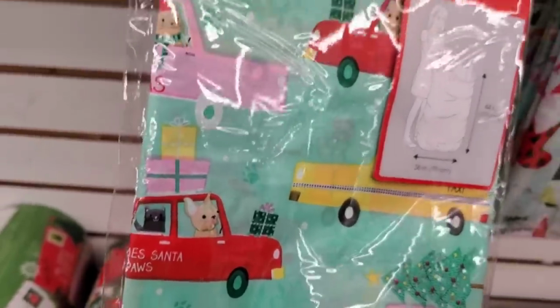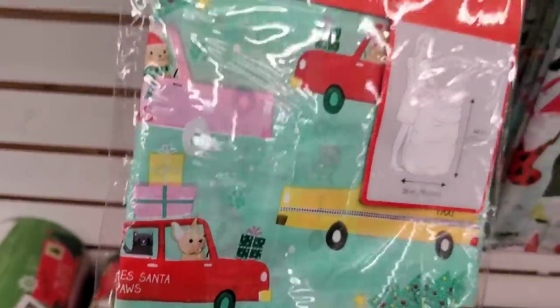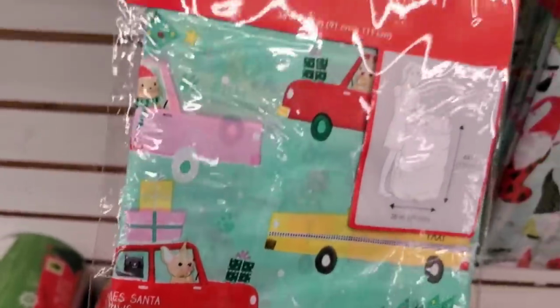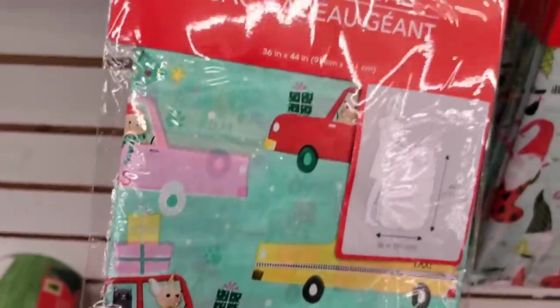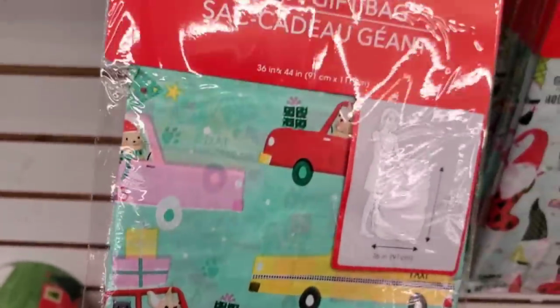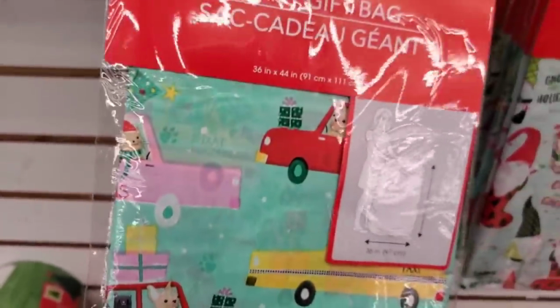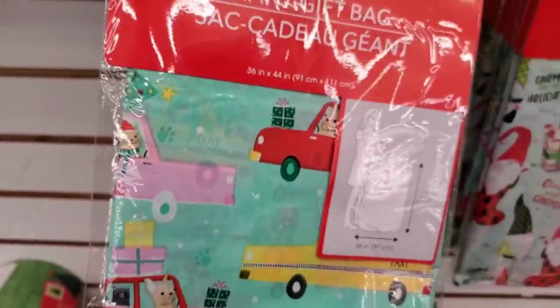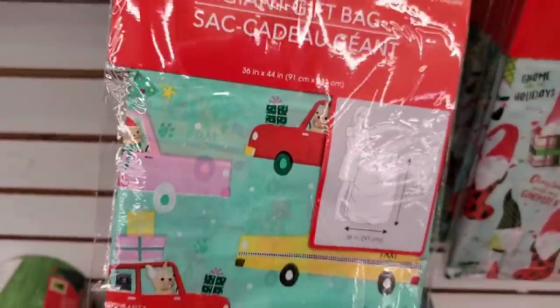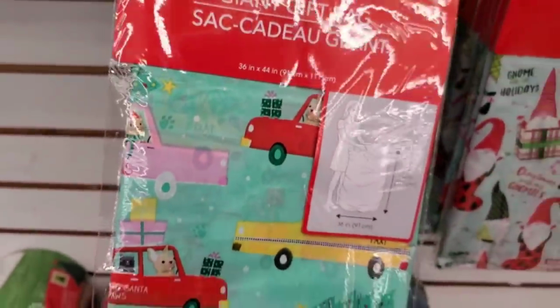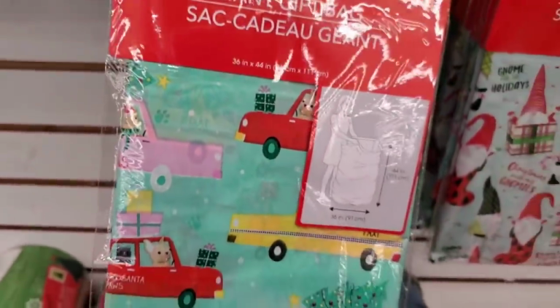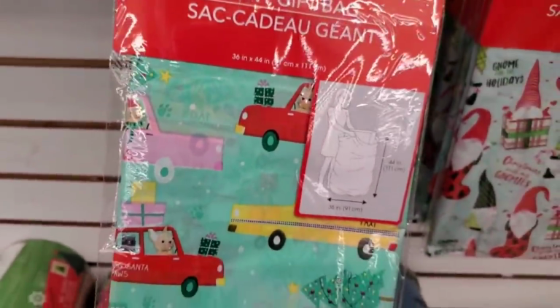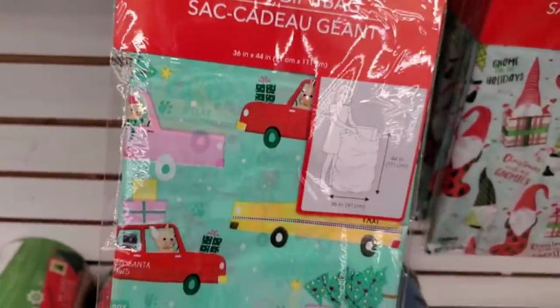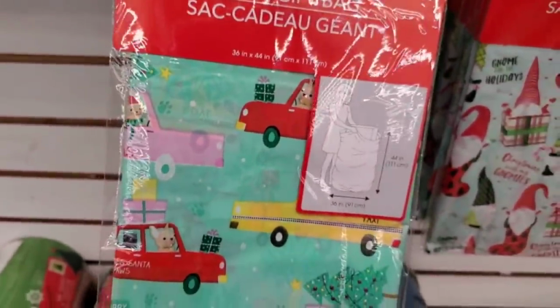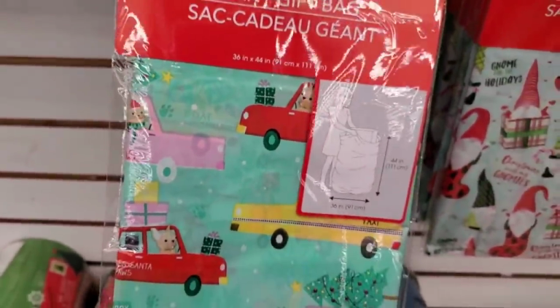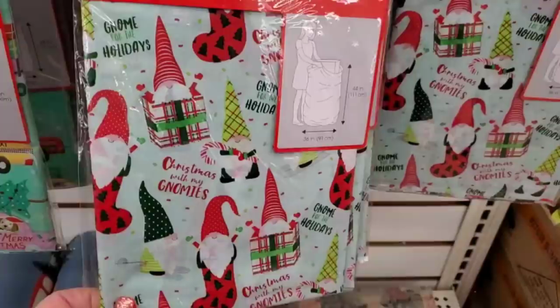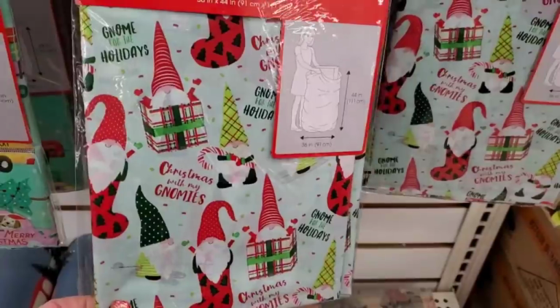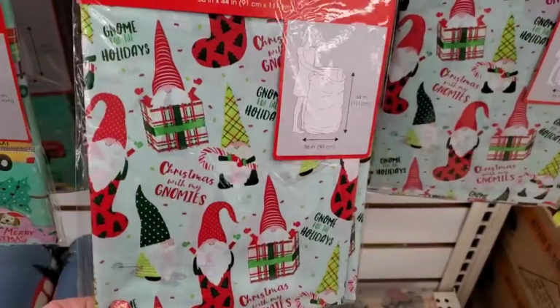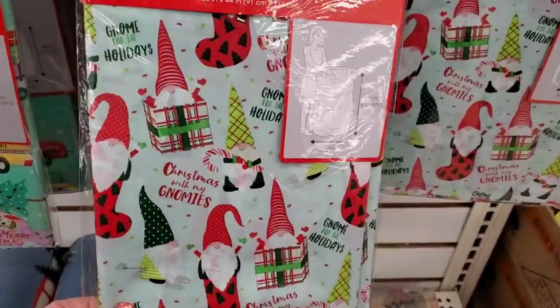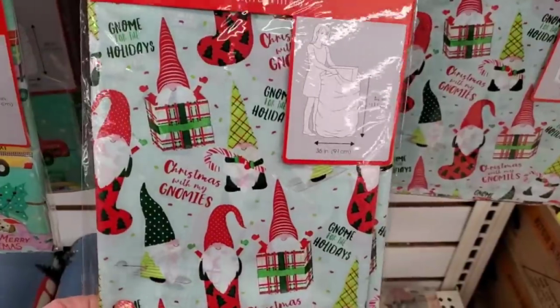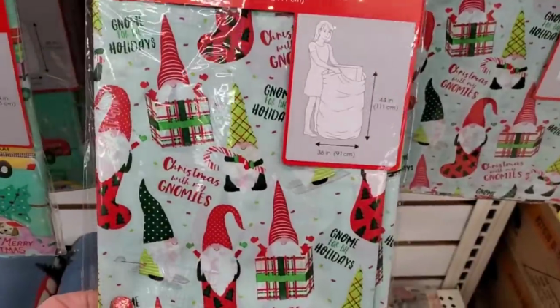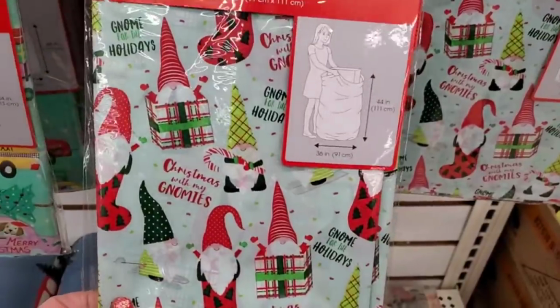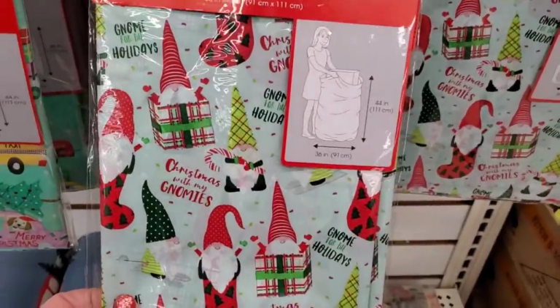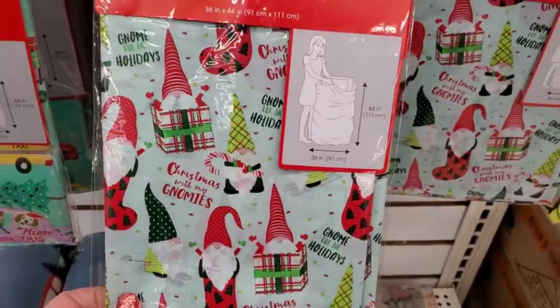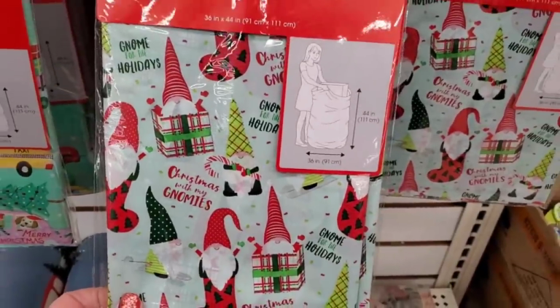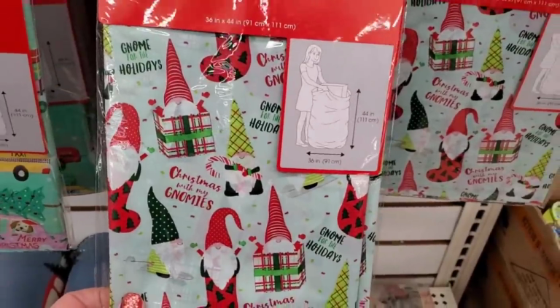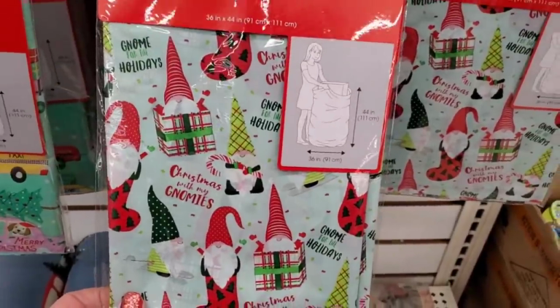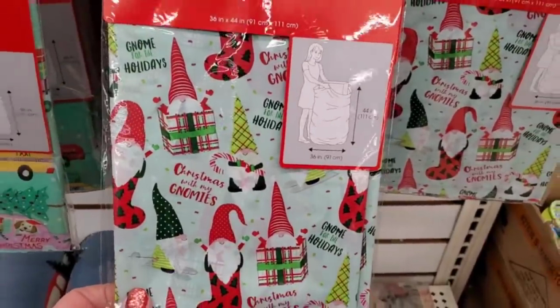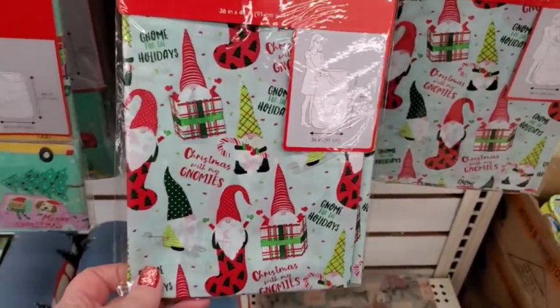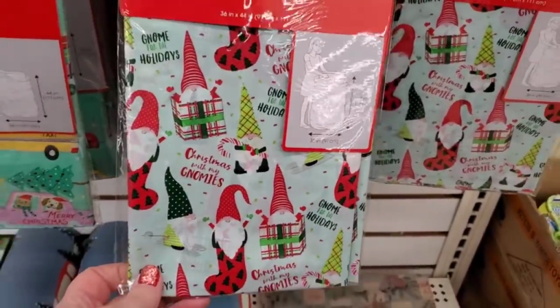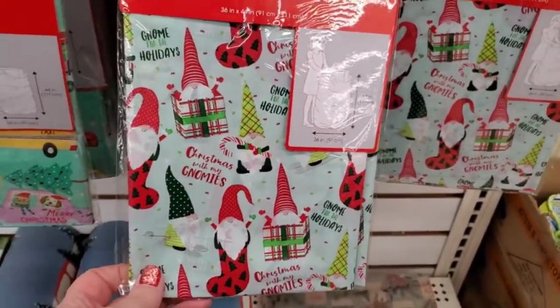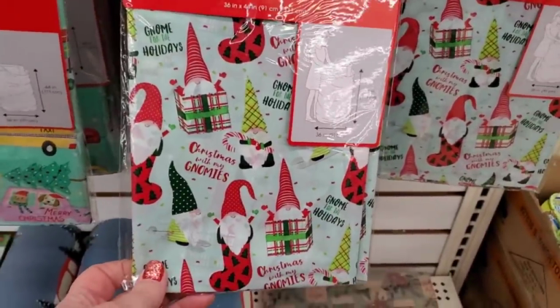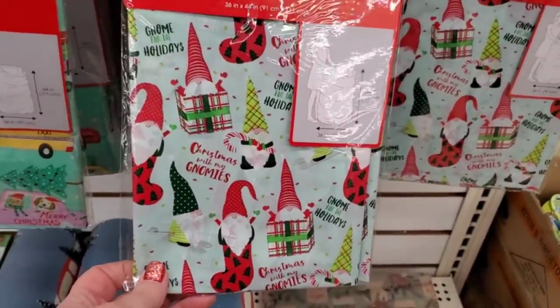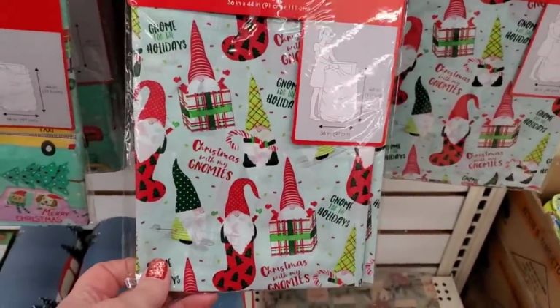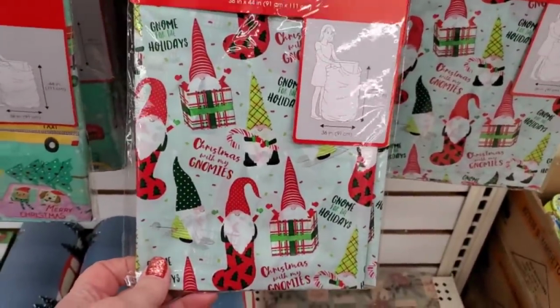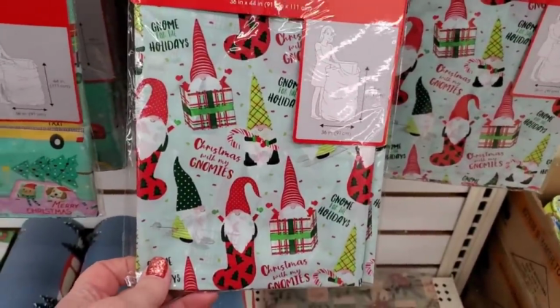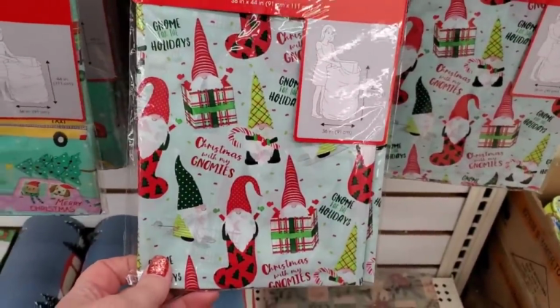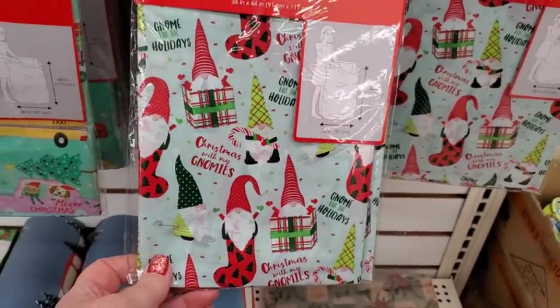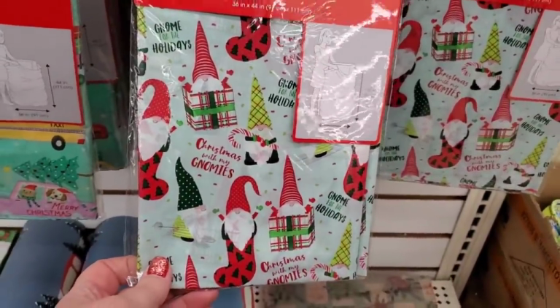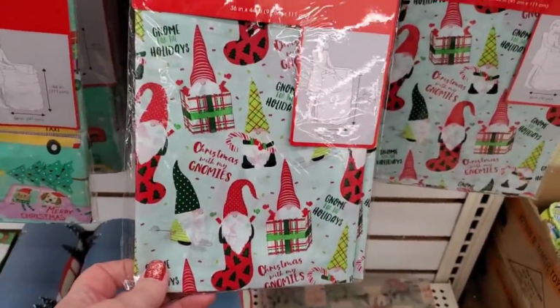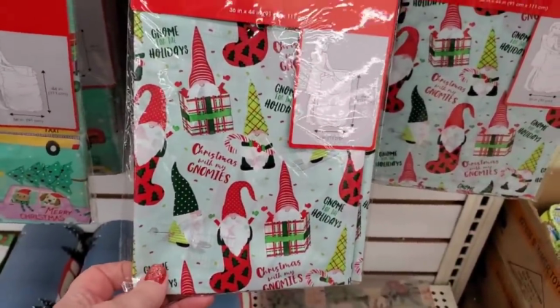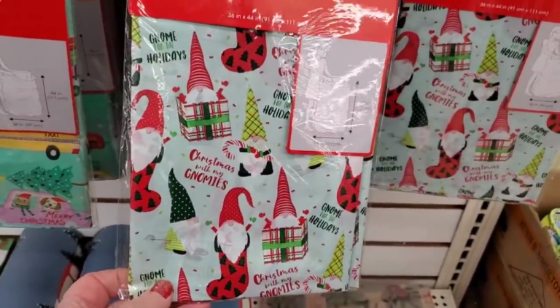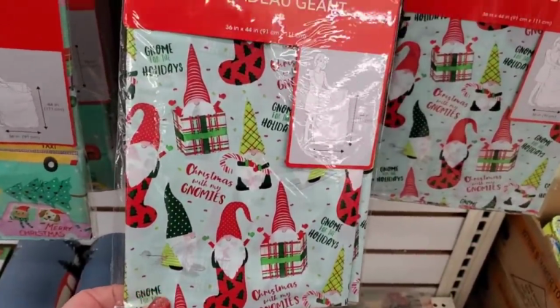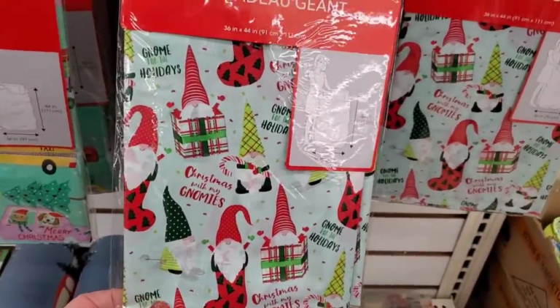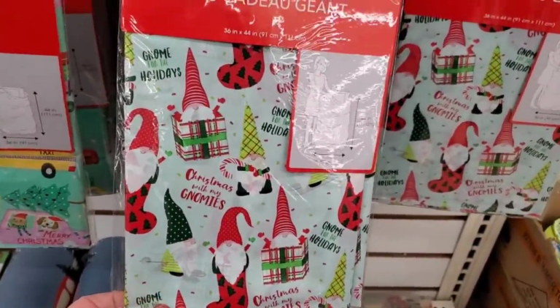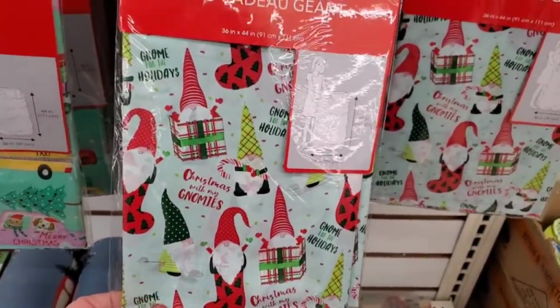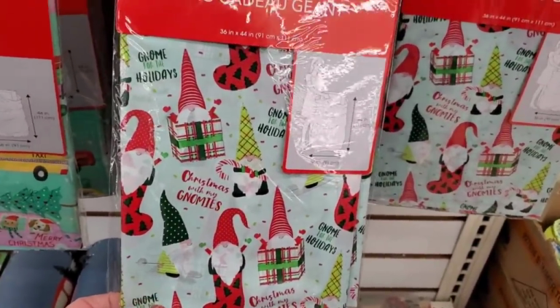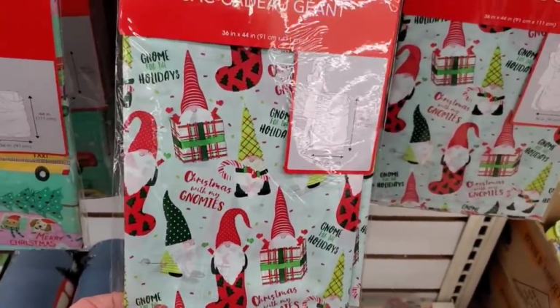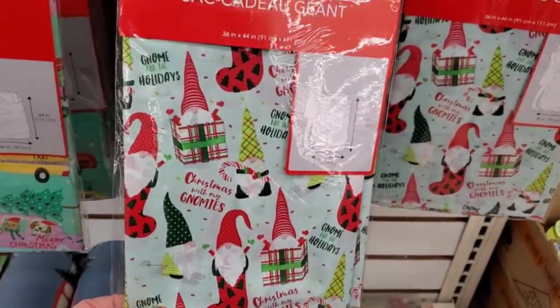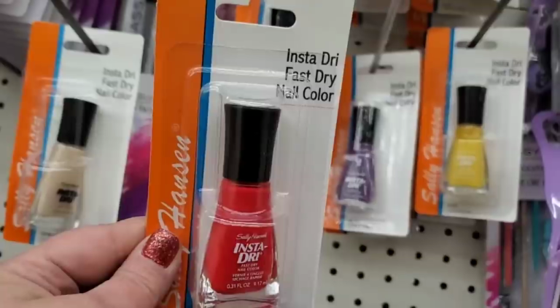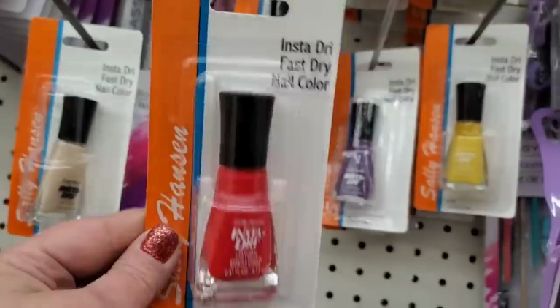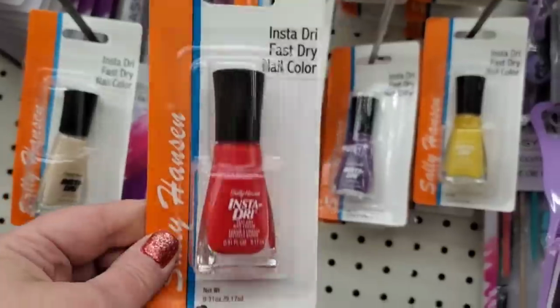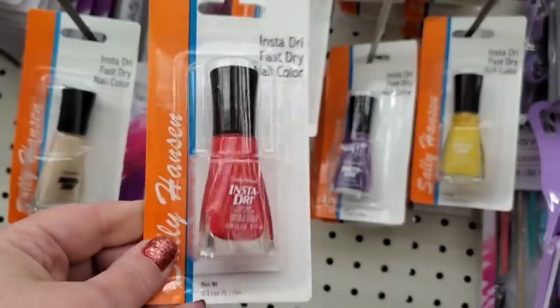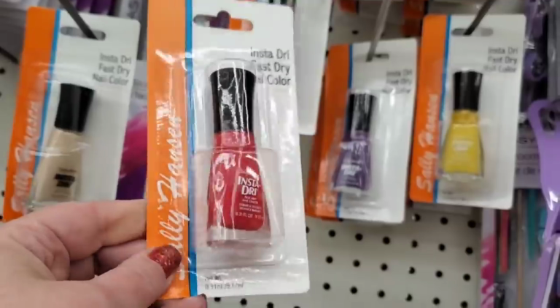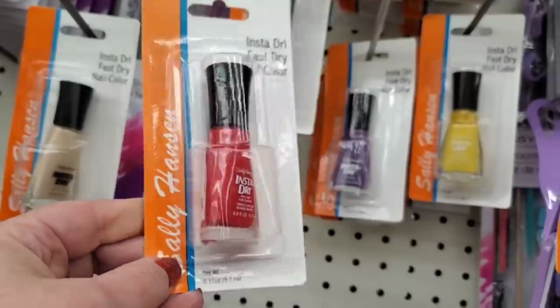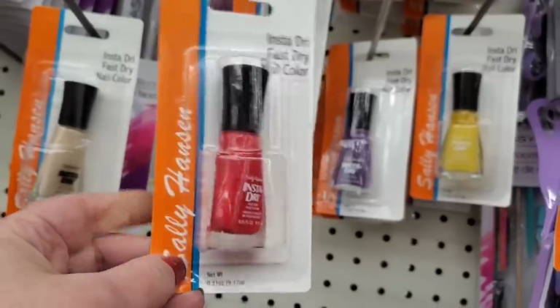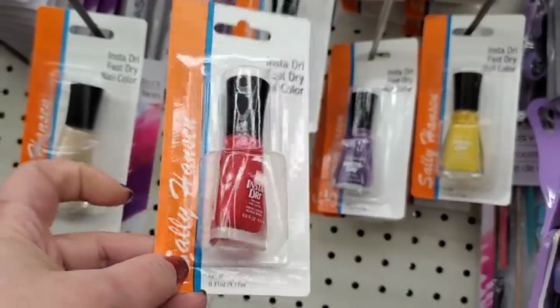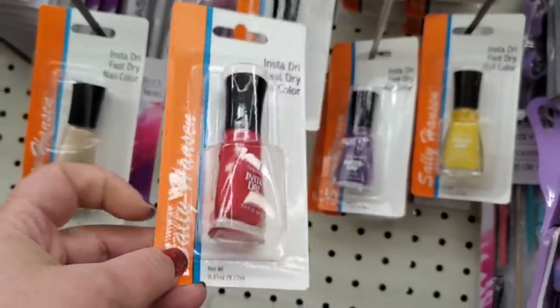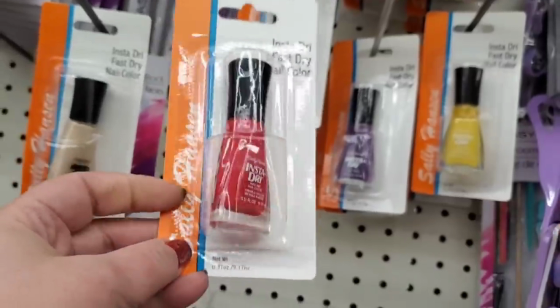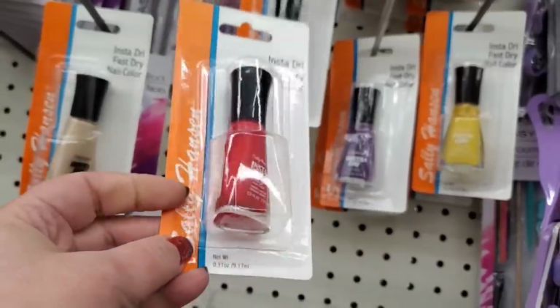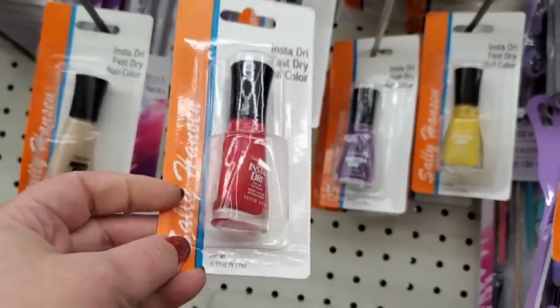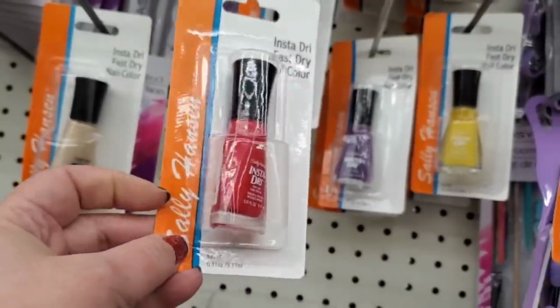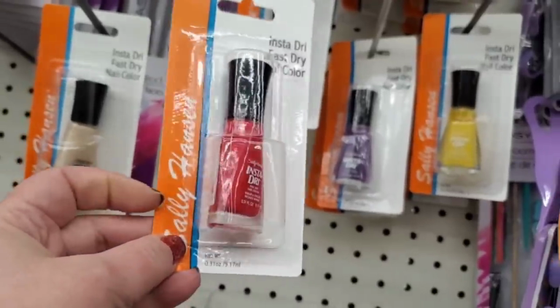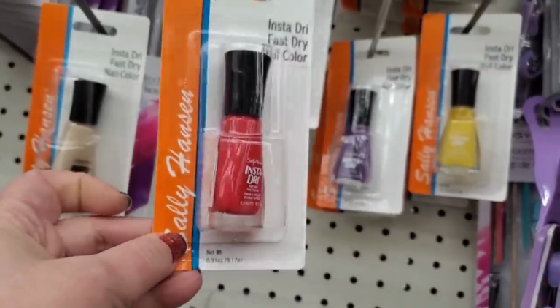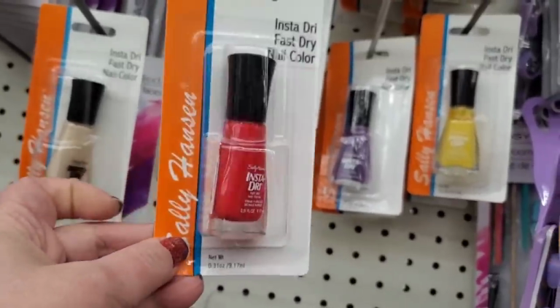Really cute ones they have: 'Christmas with My Nomies' — loving it!